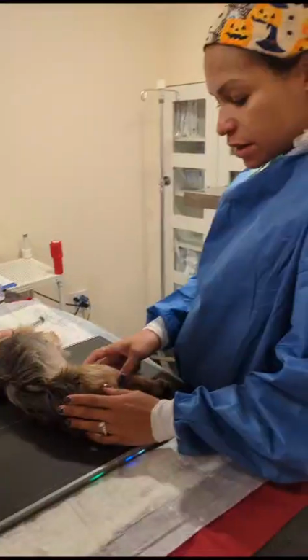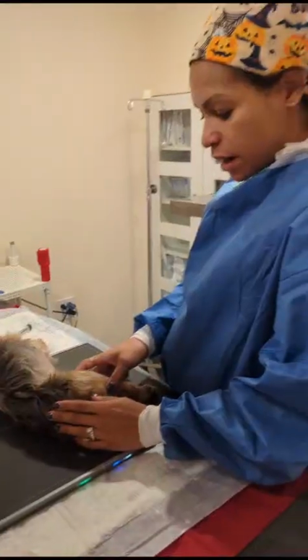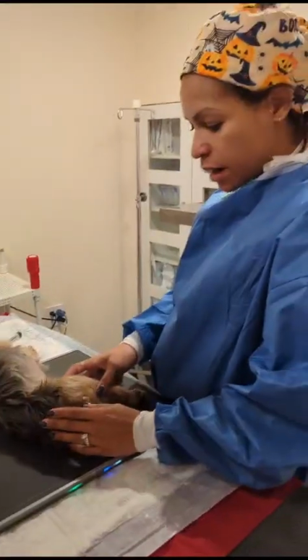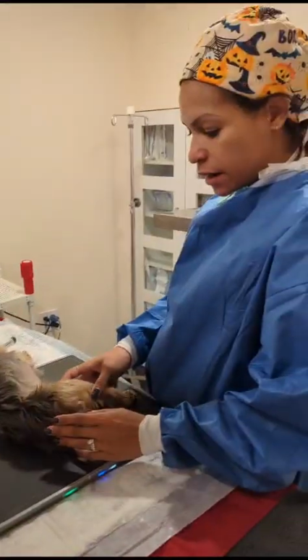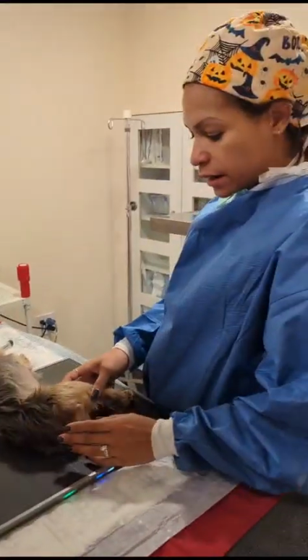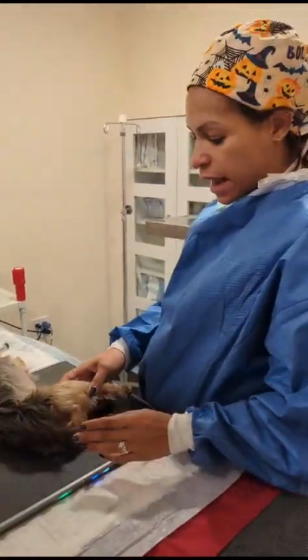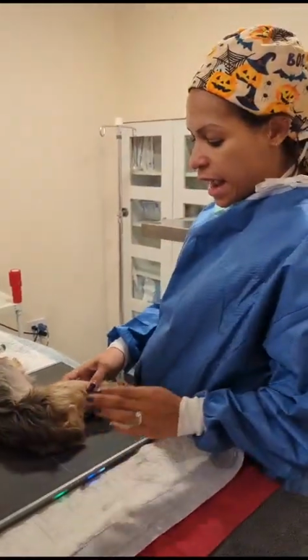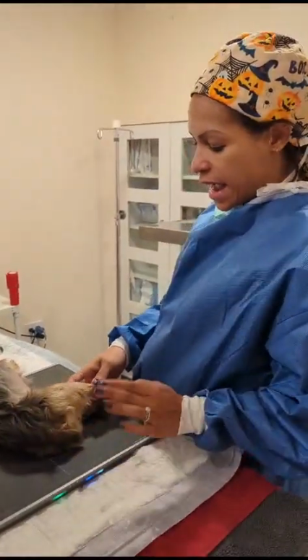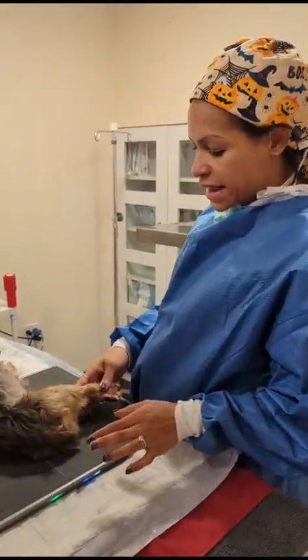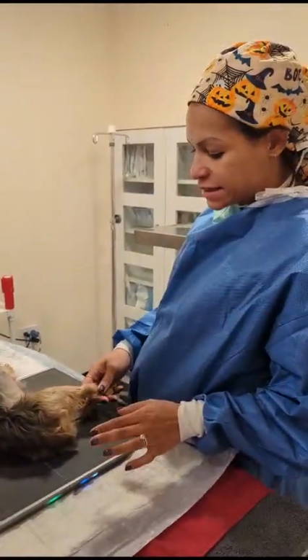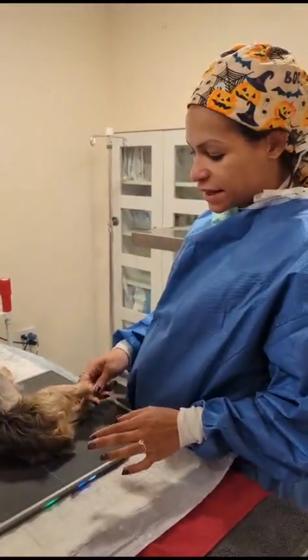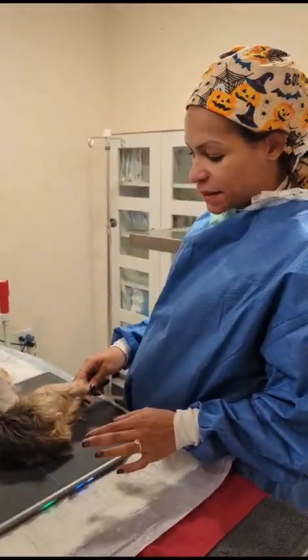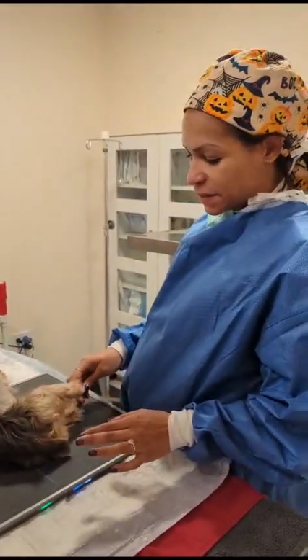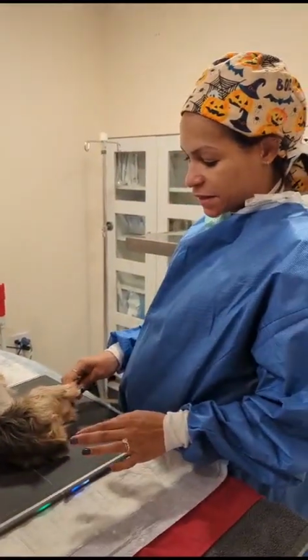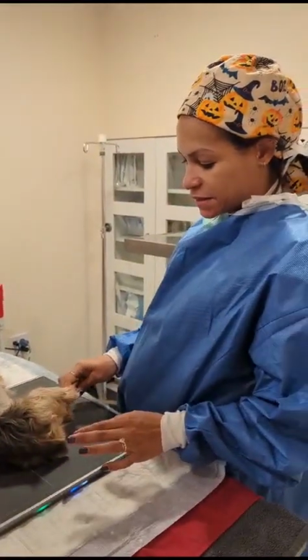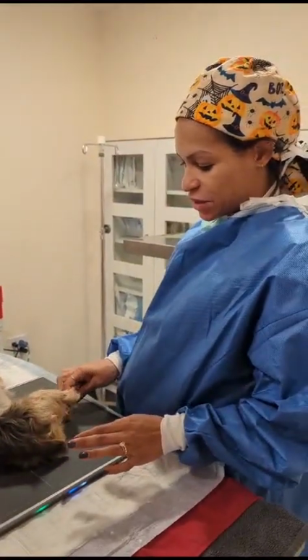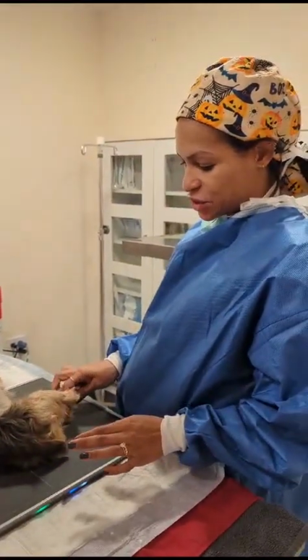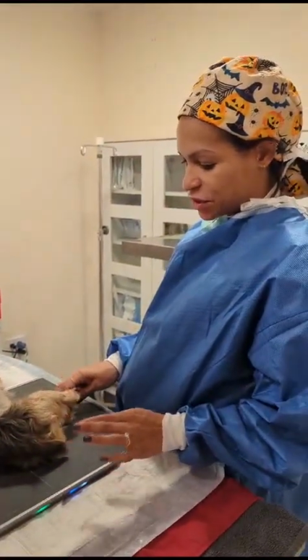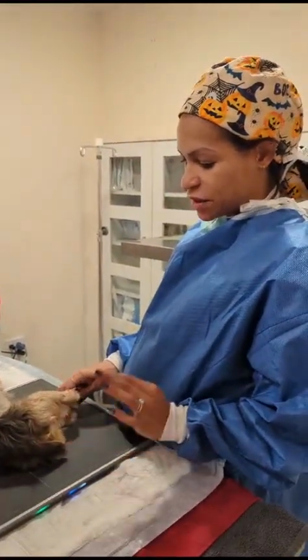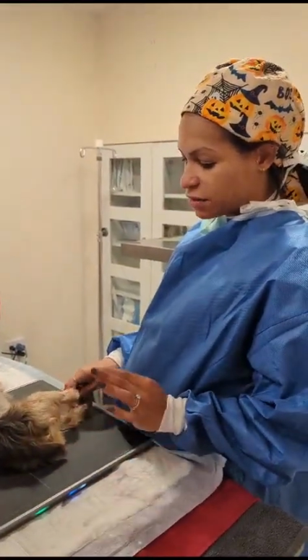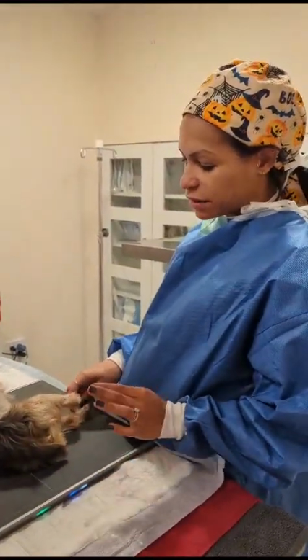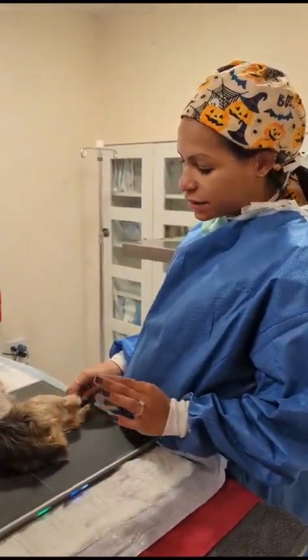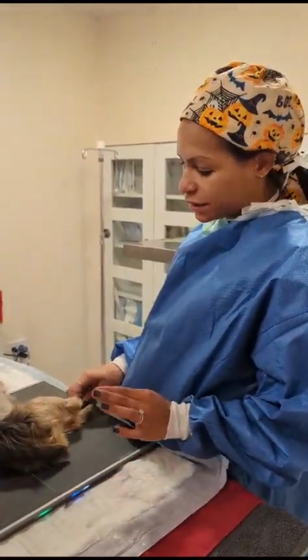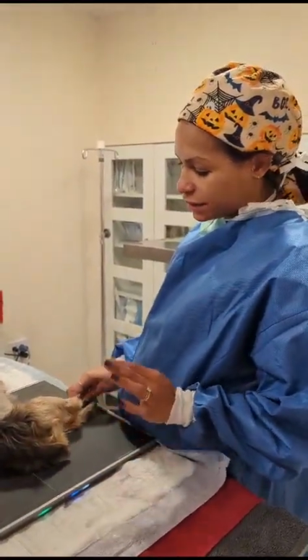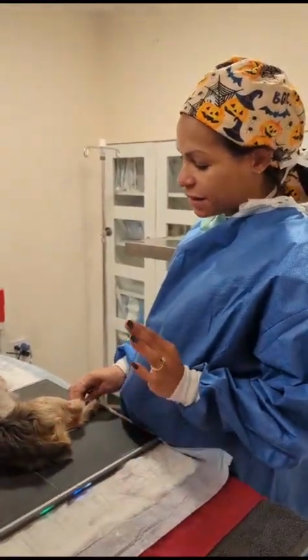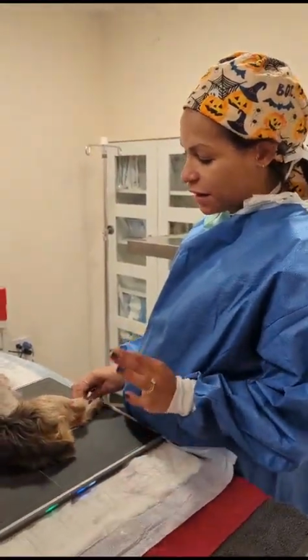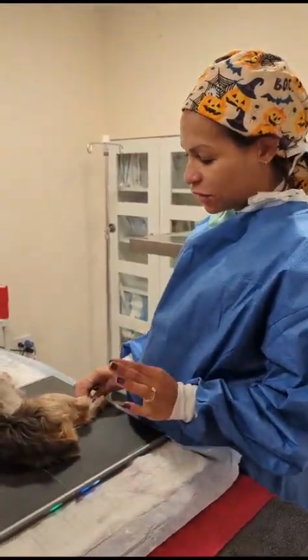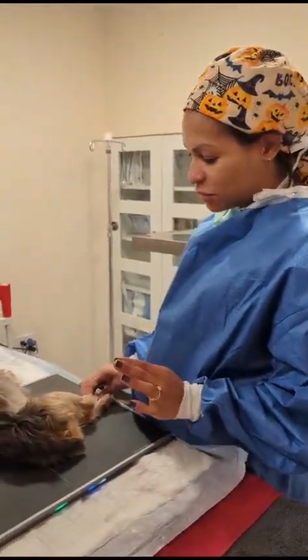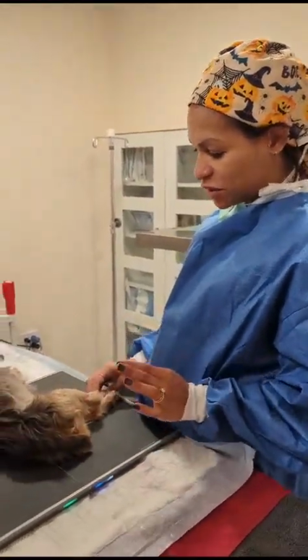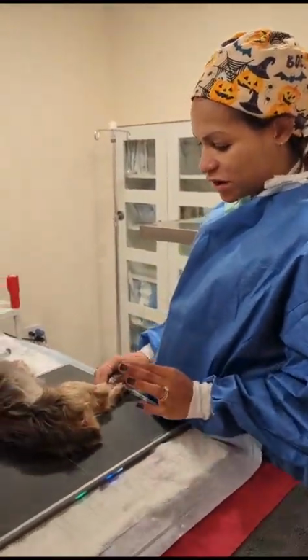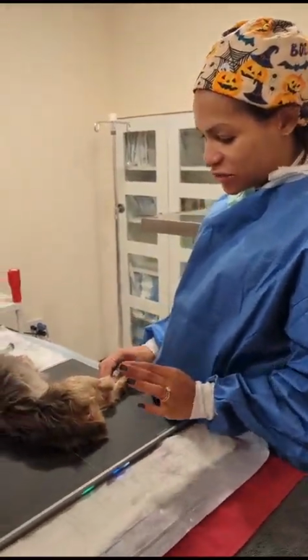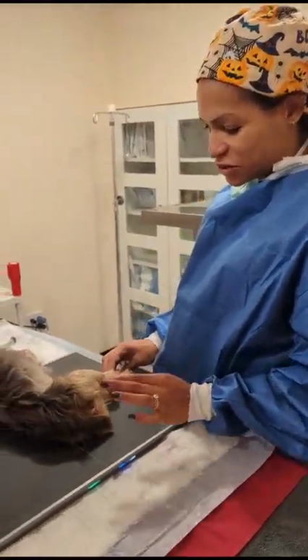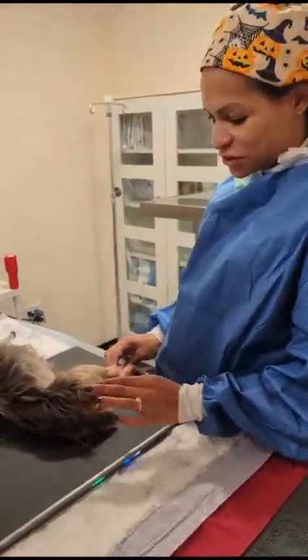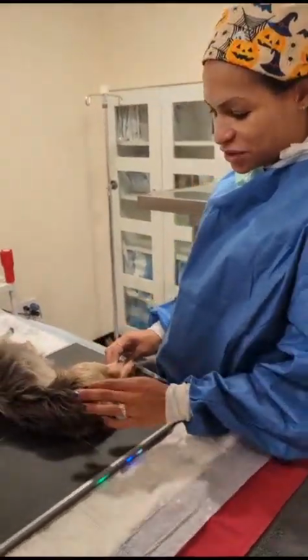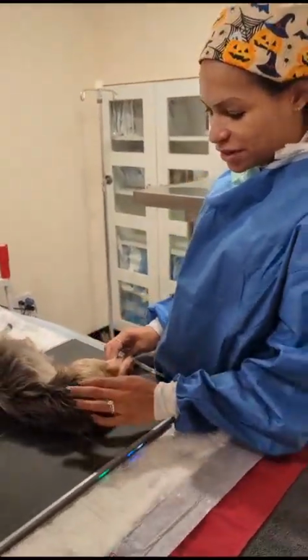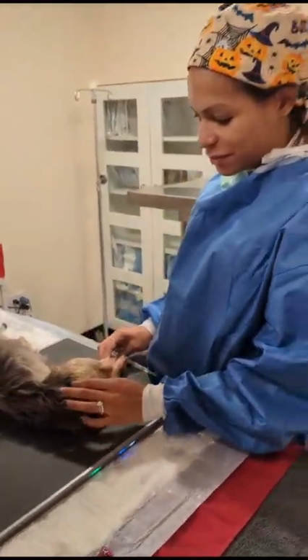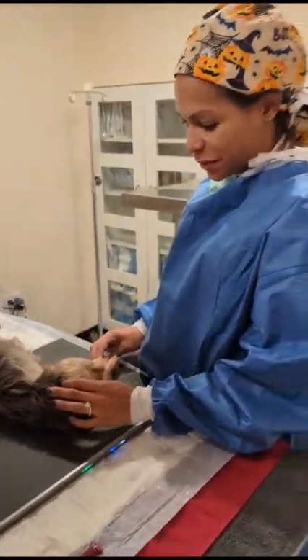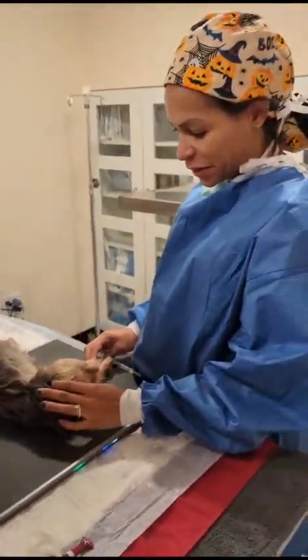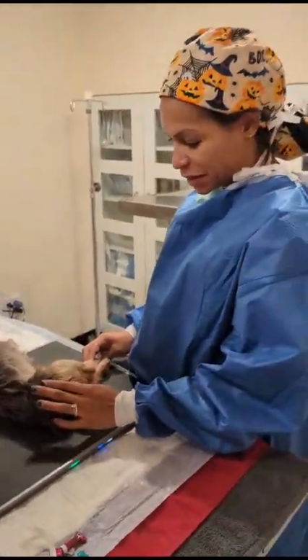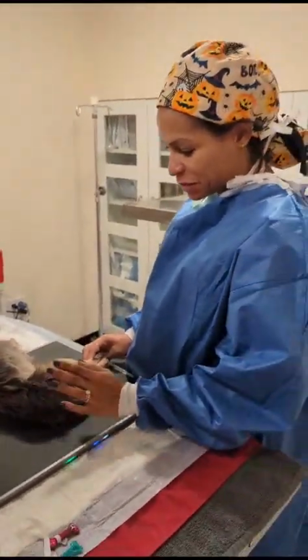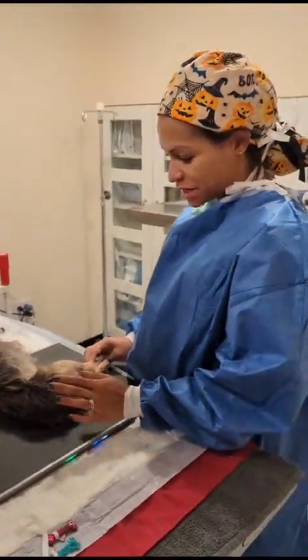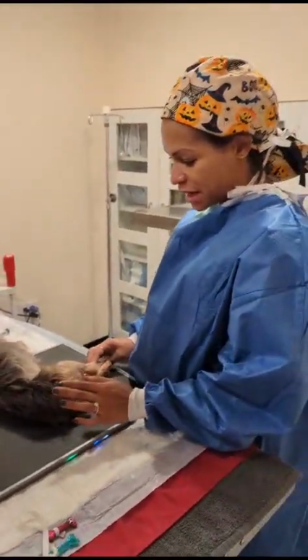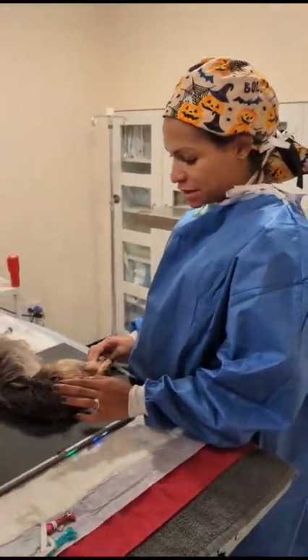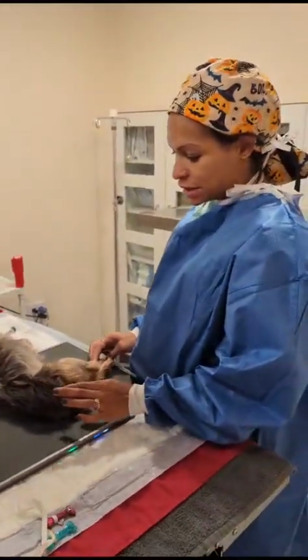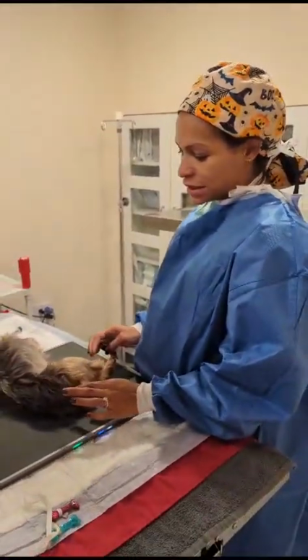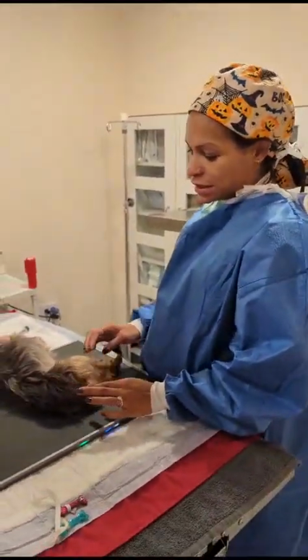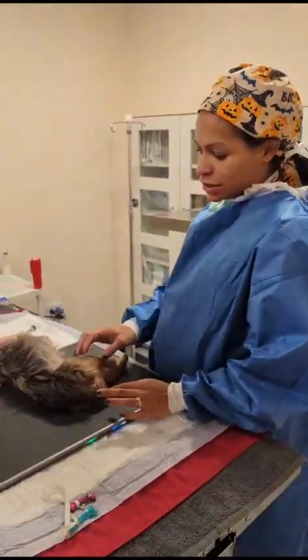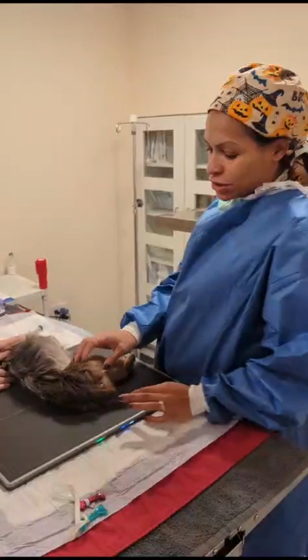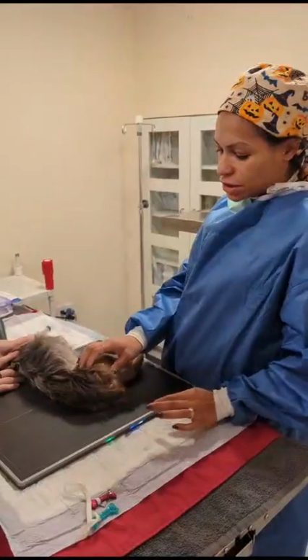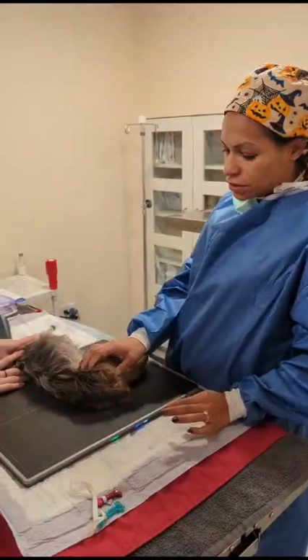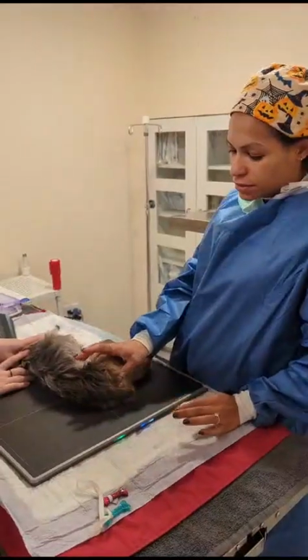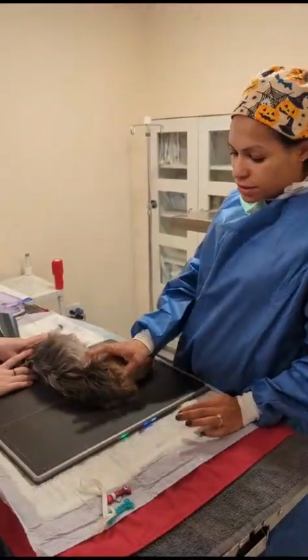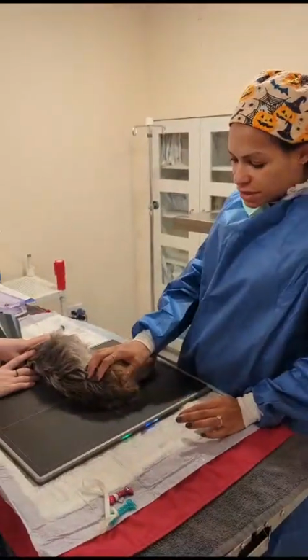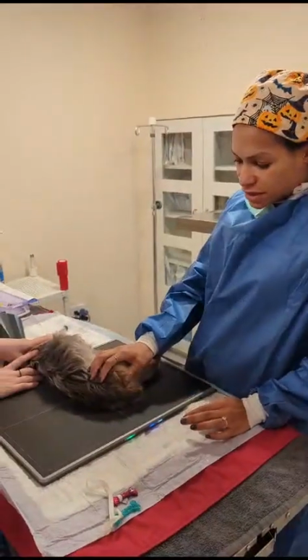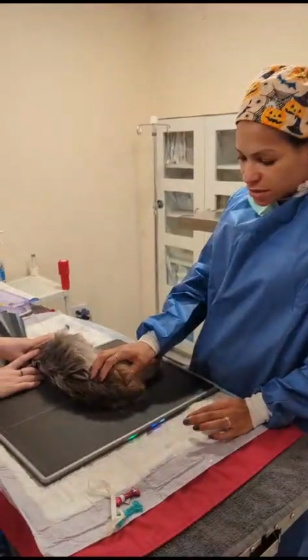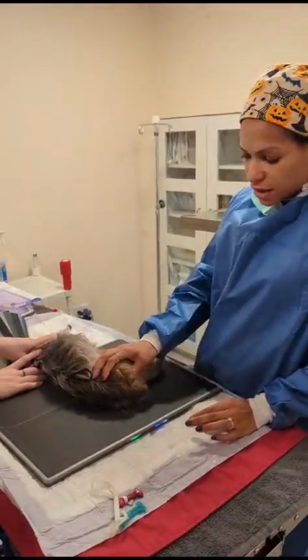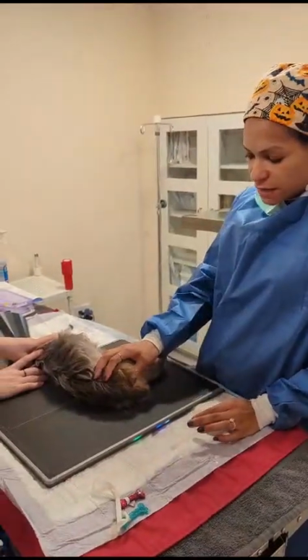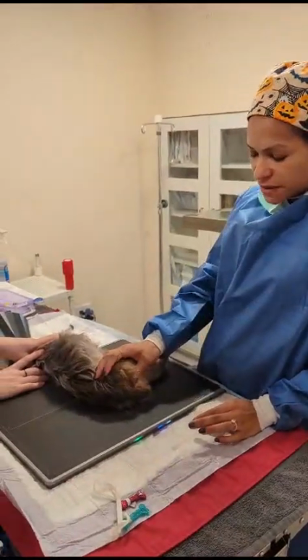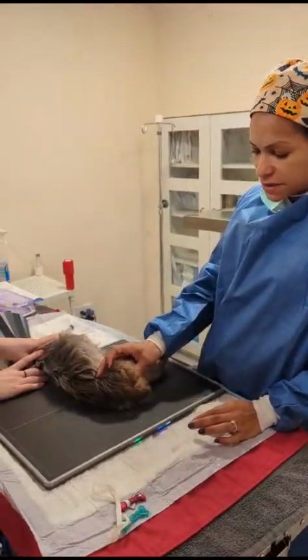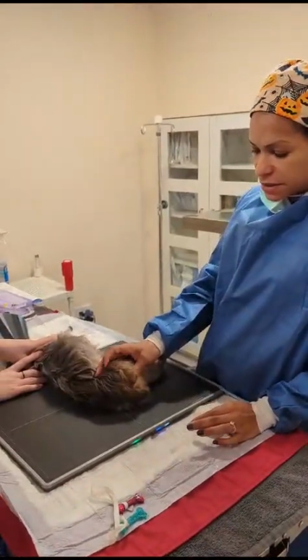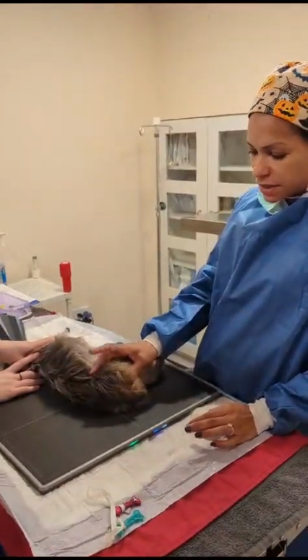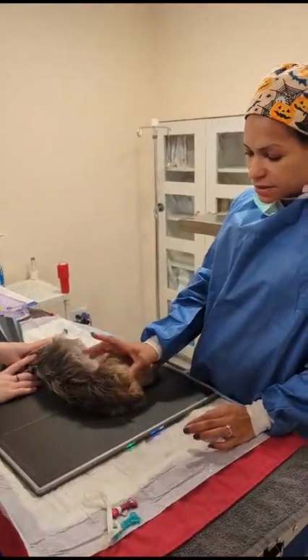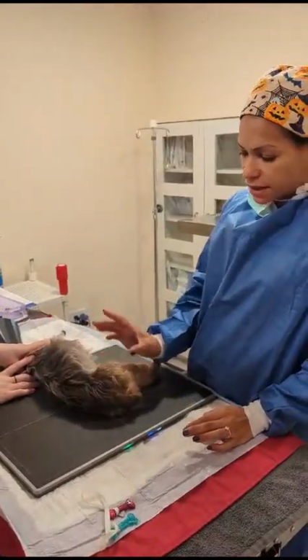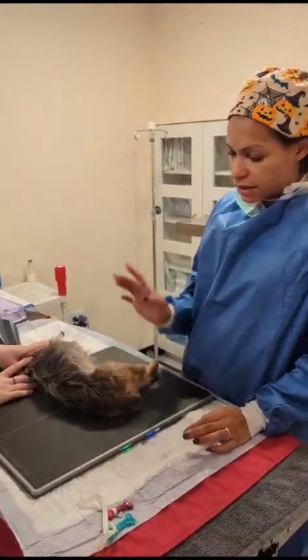This dog has a hip luxation — not really, I'll admit I reduced it, but we're going to pretend. So this is the hip that was luxated.